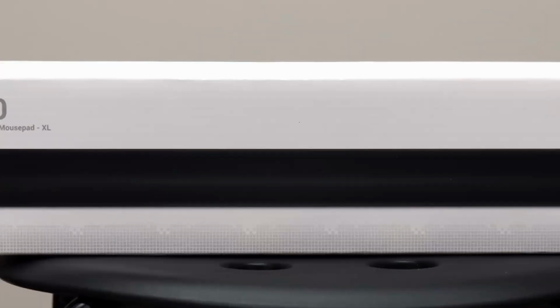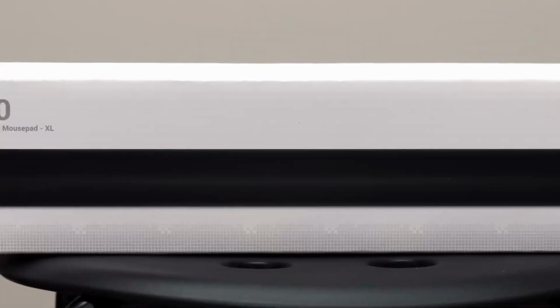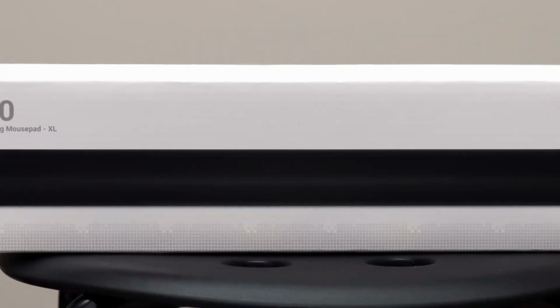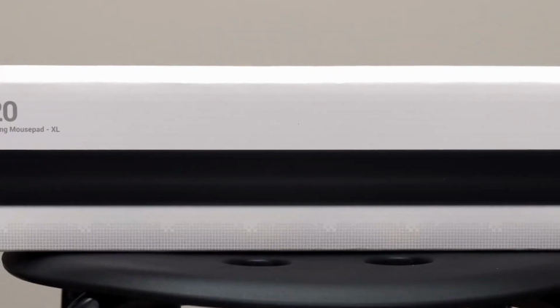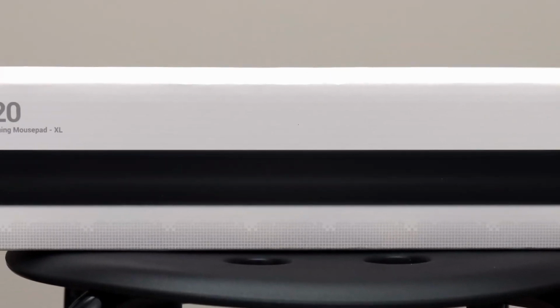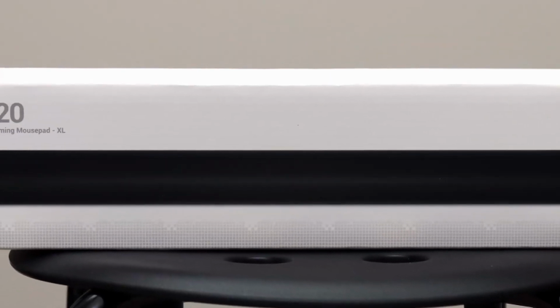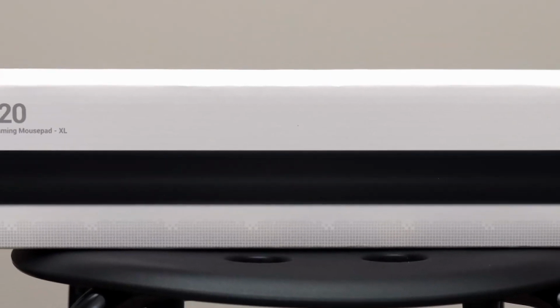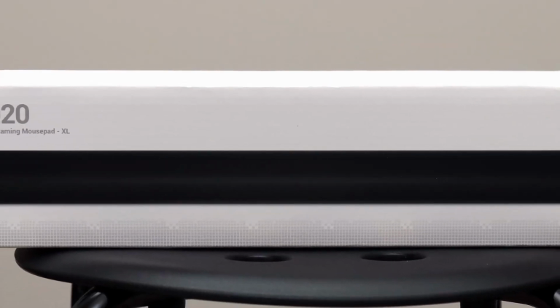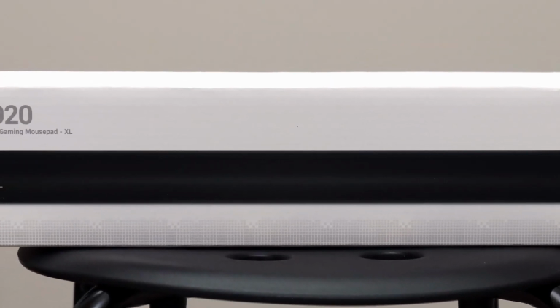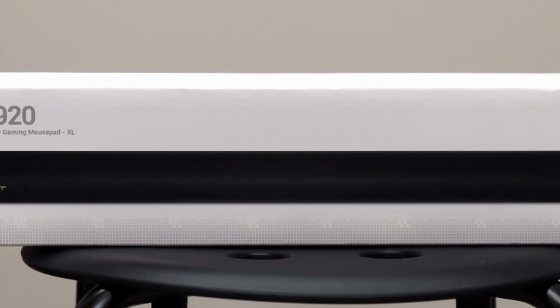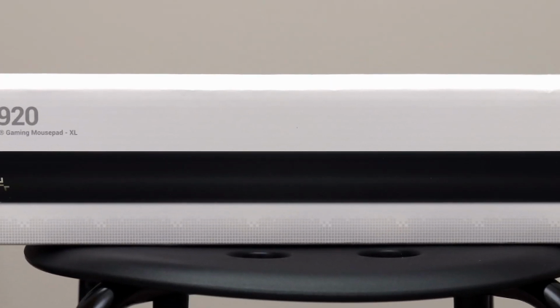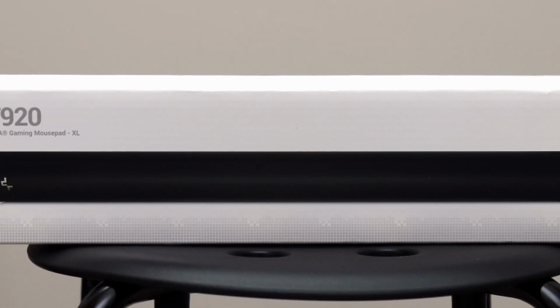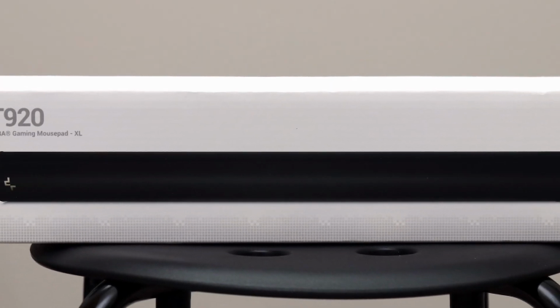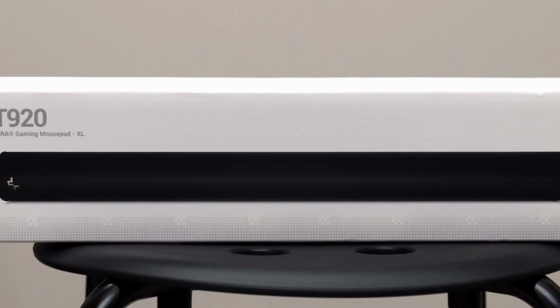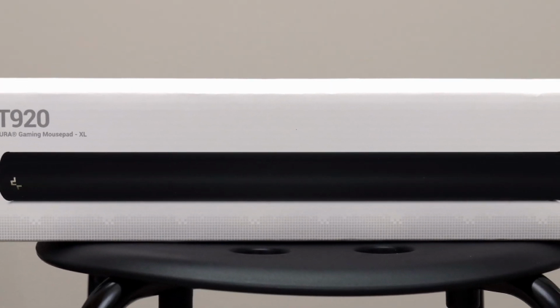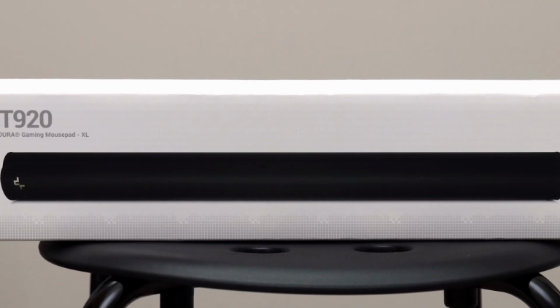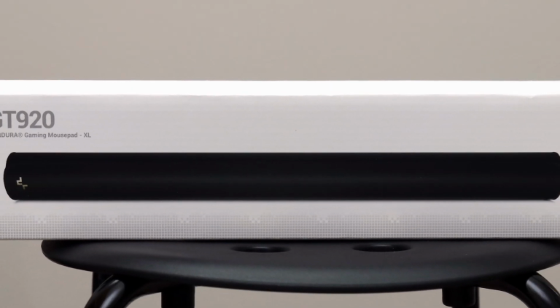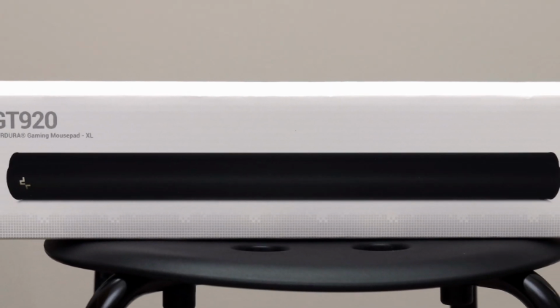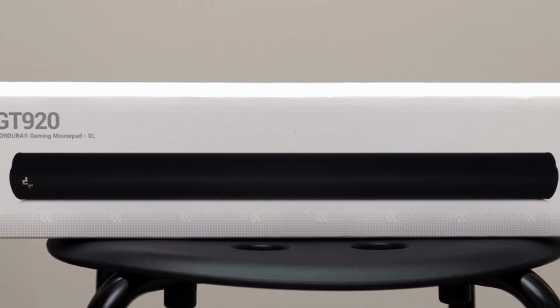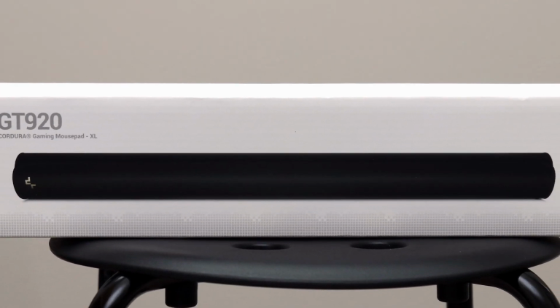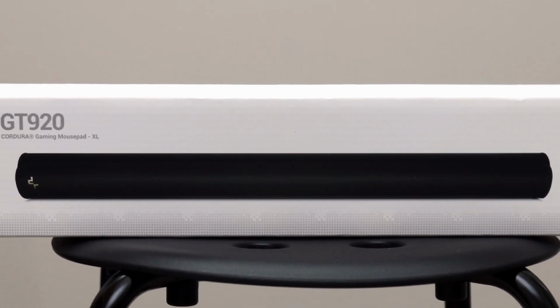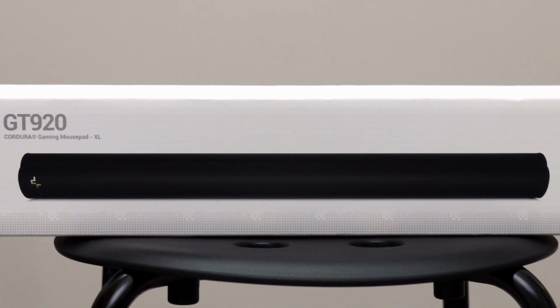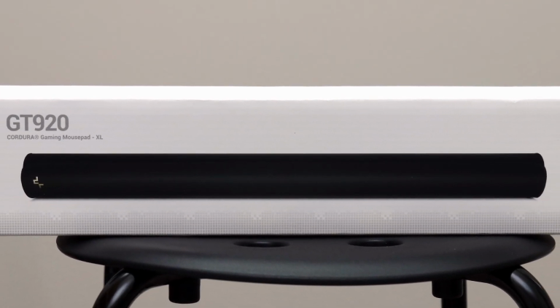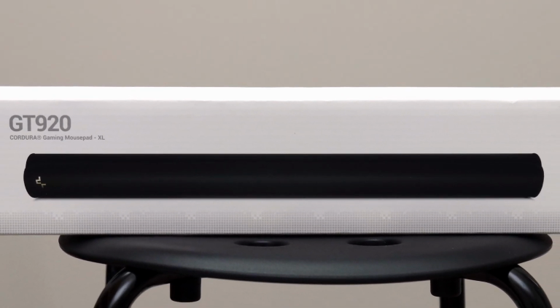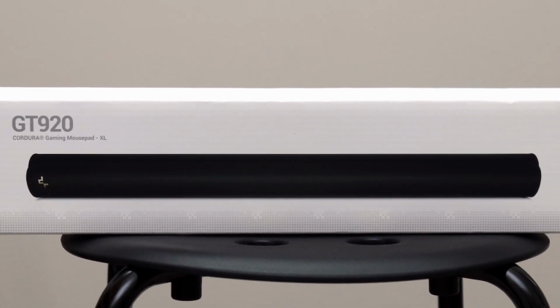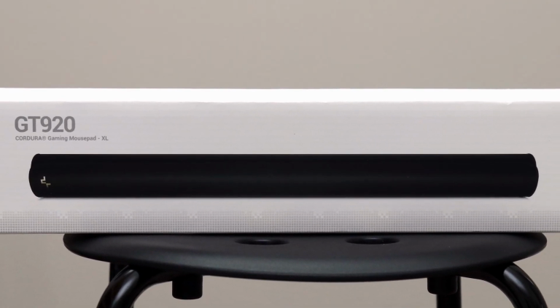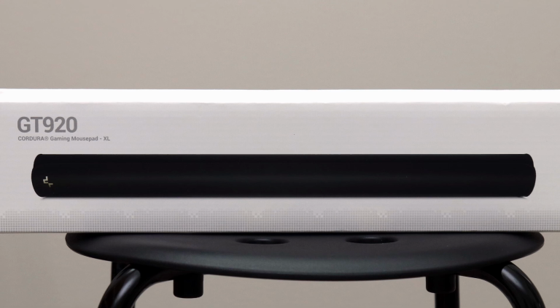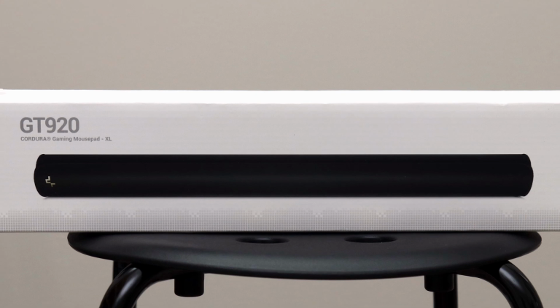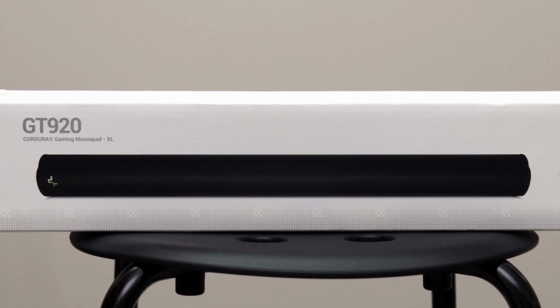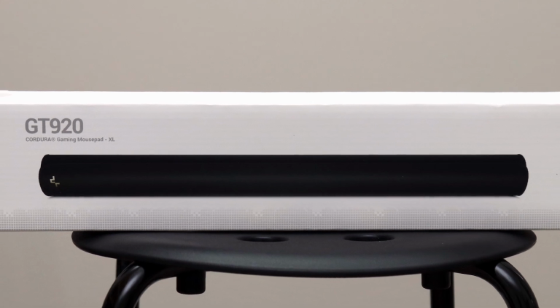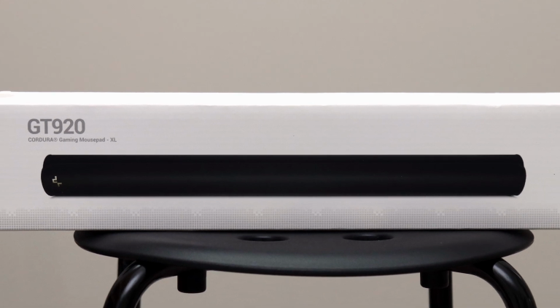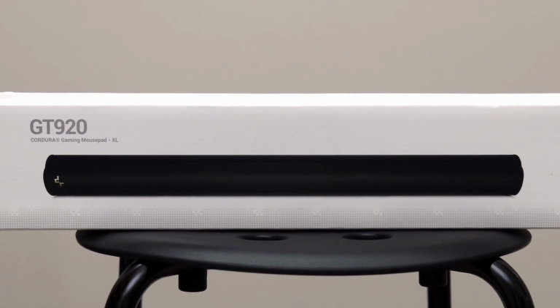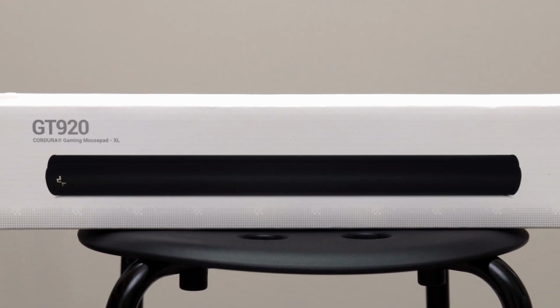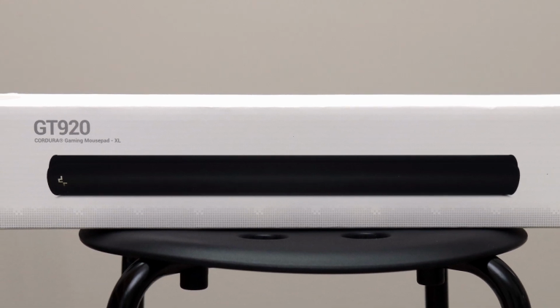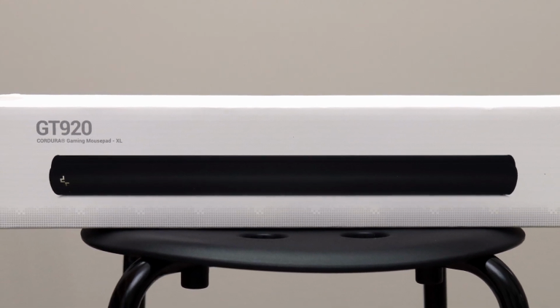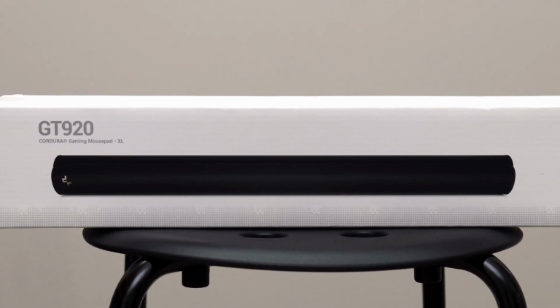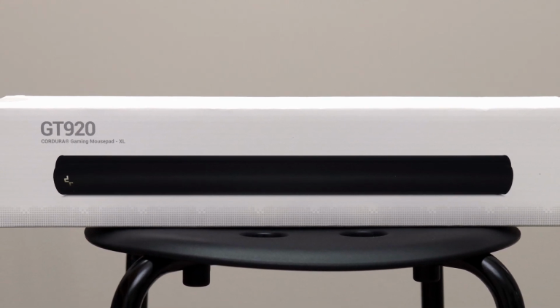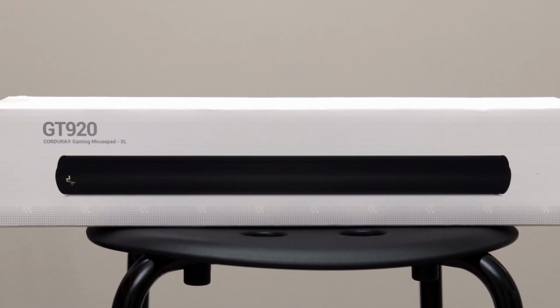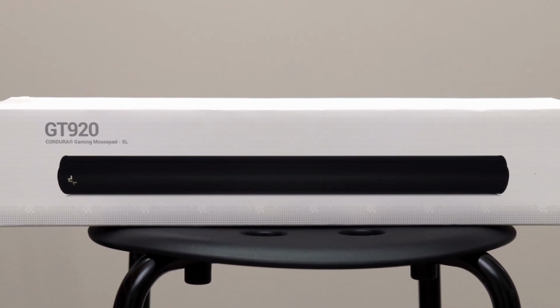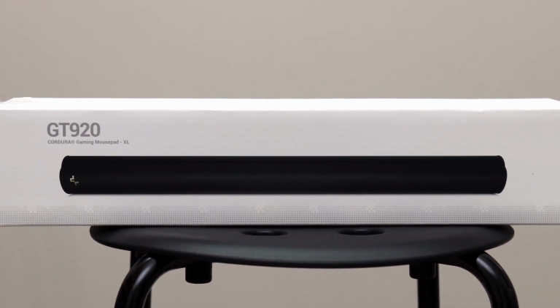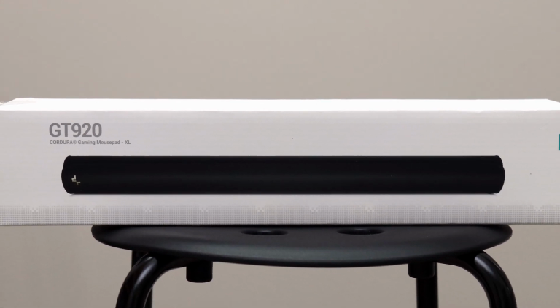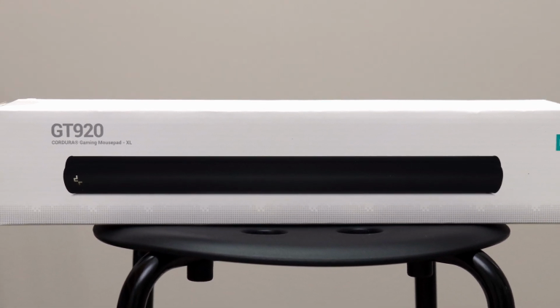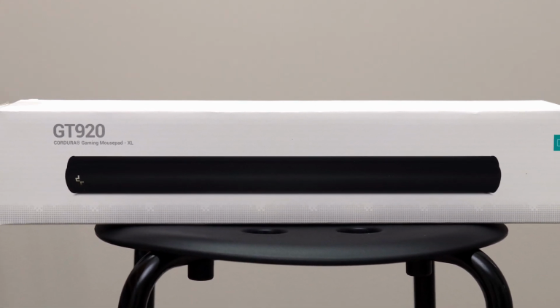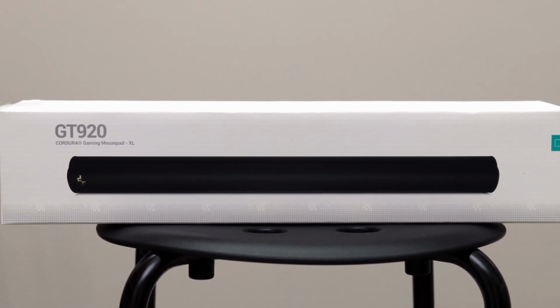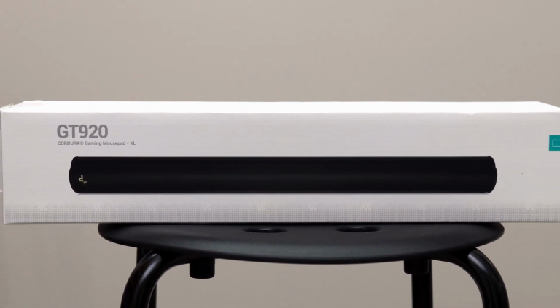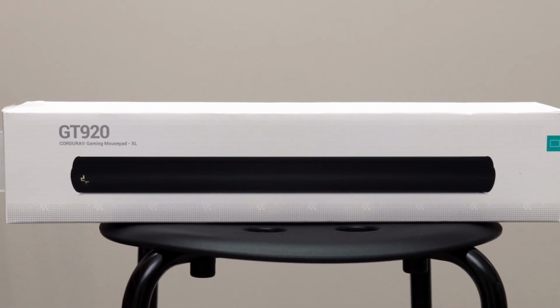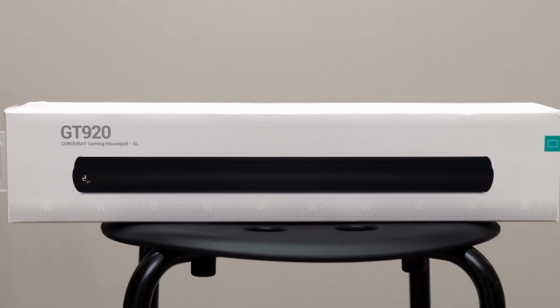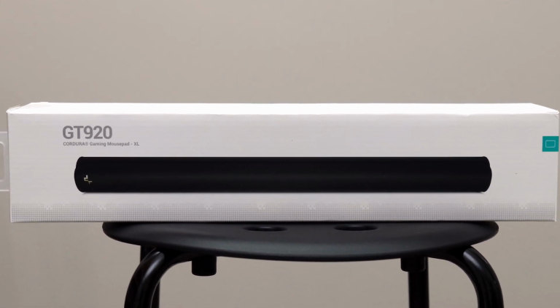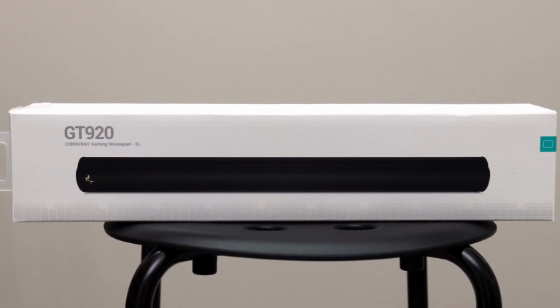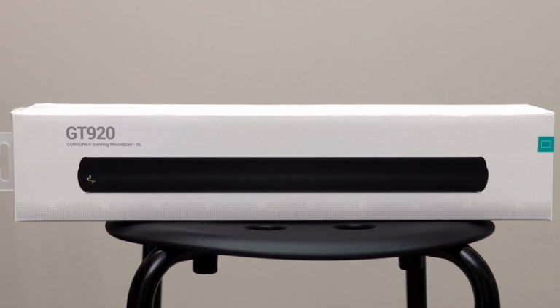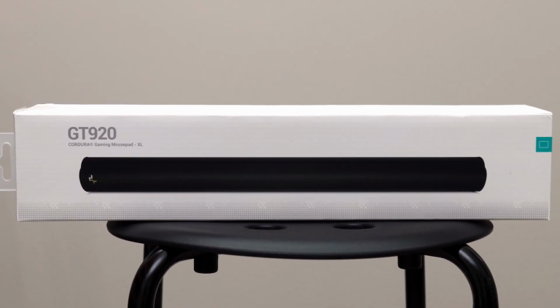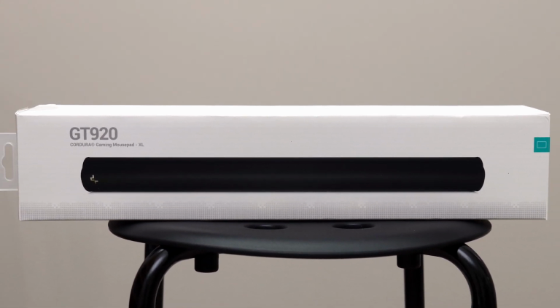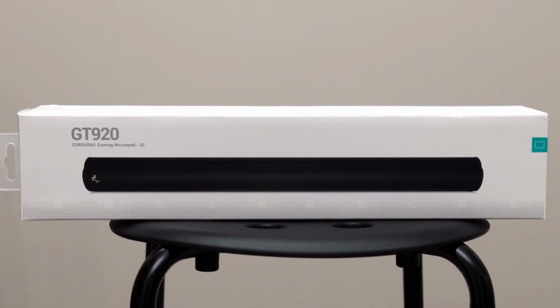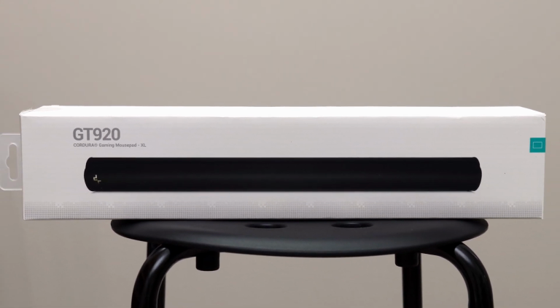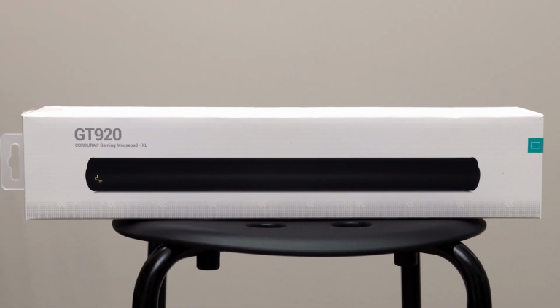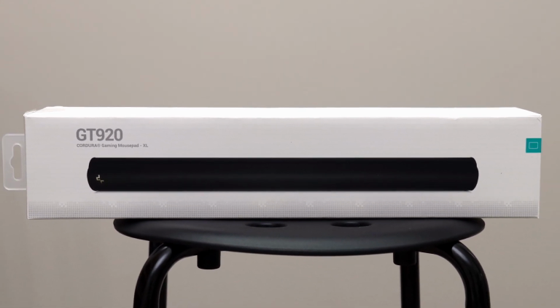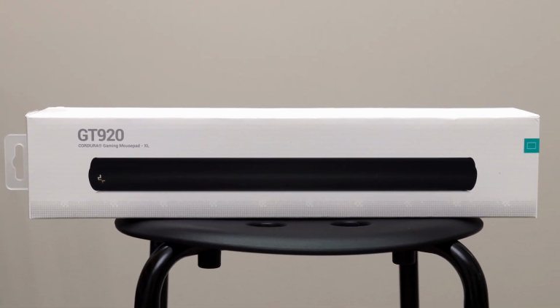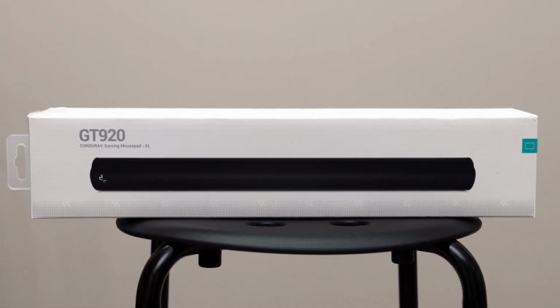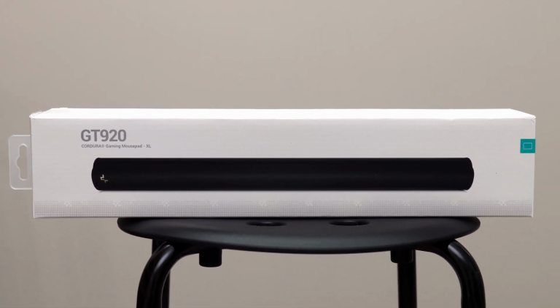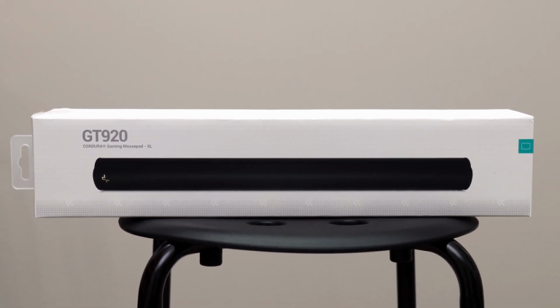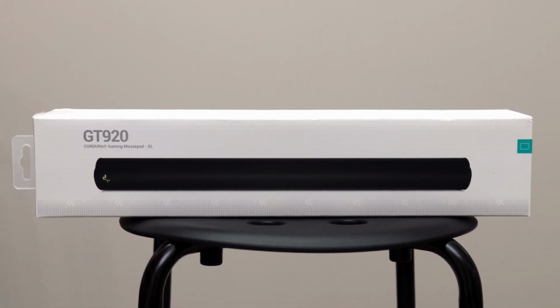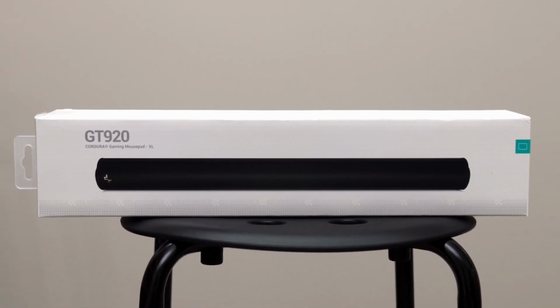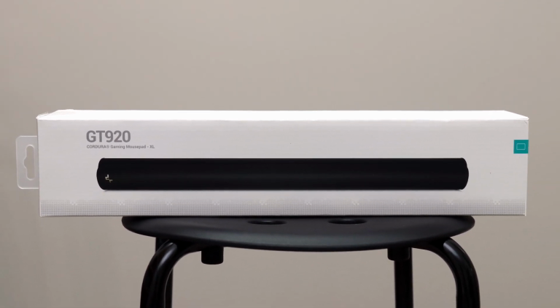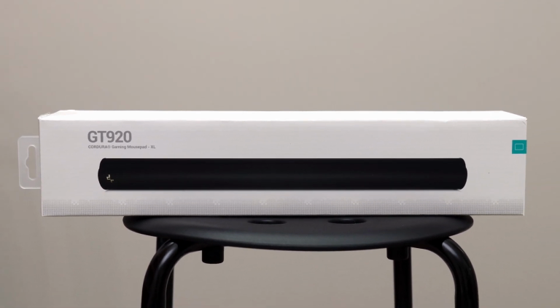If you want a smaller or larger pad than this, Deepcool has you covered with multiple sizes as well to ensure a great experience at any size.